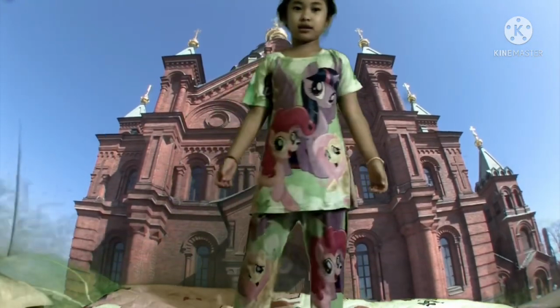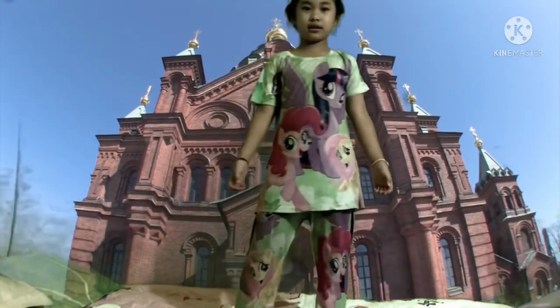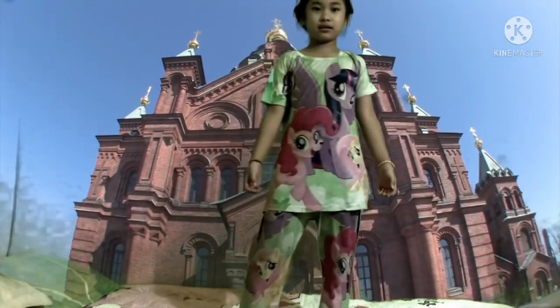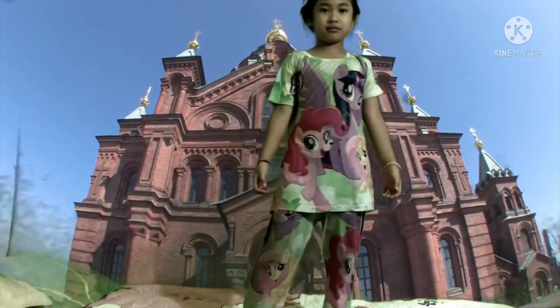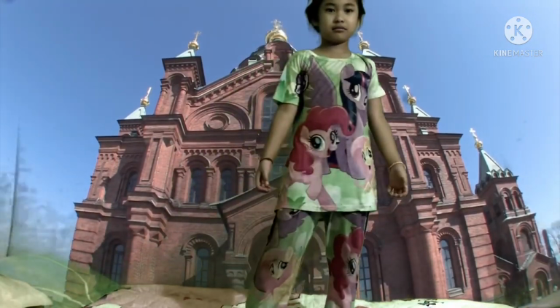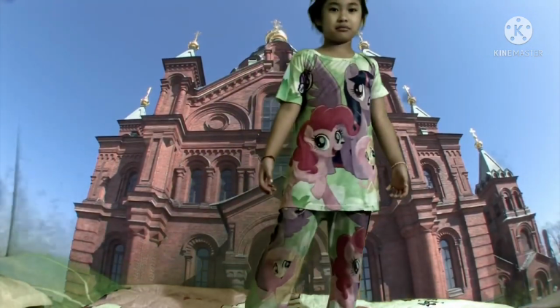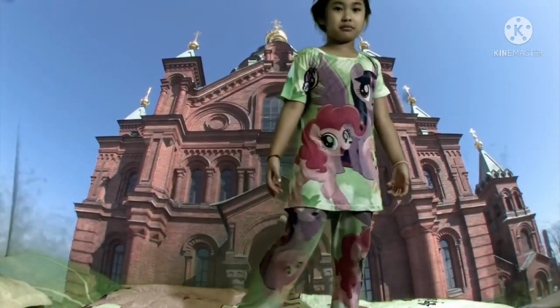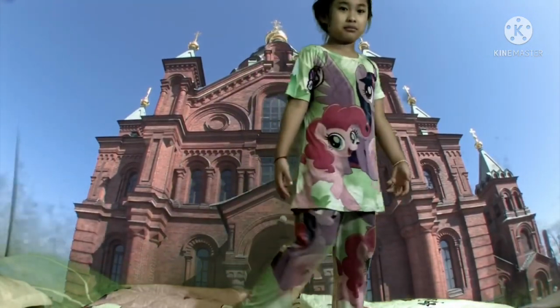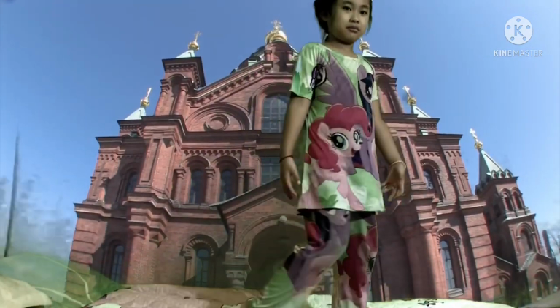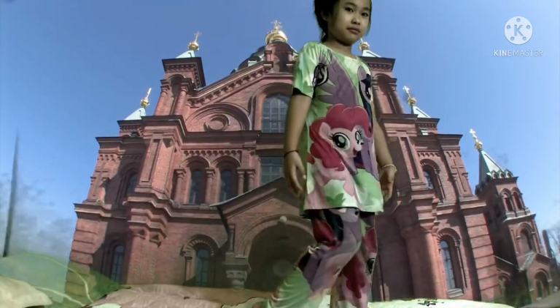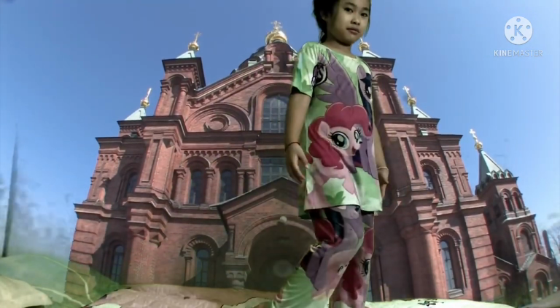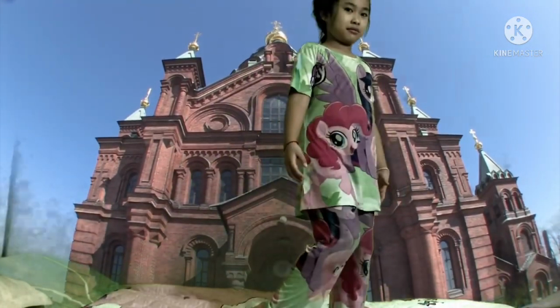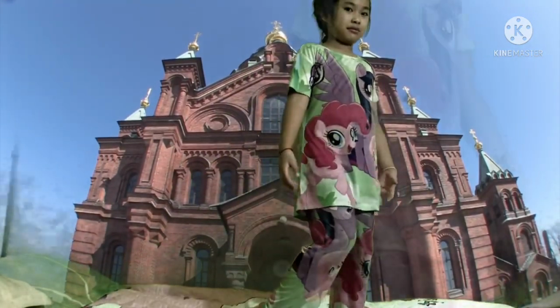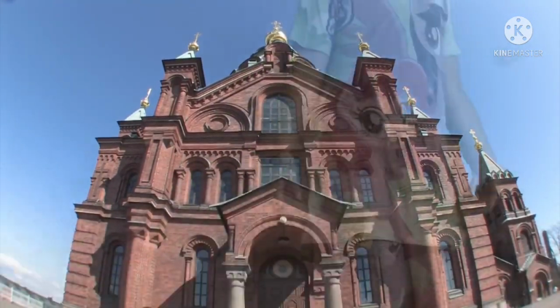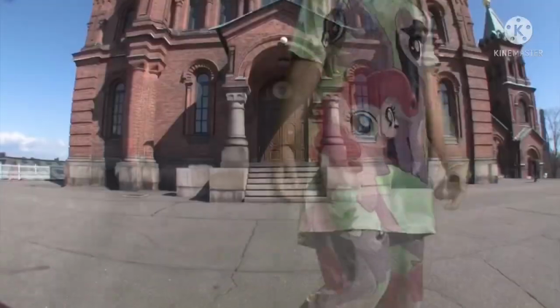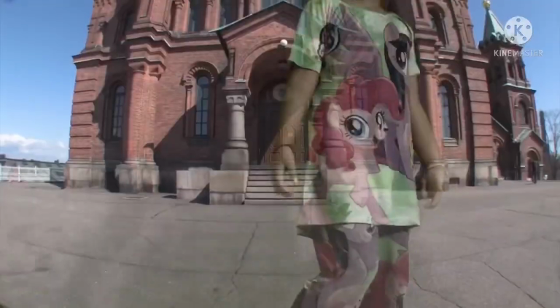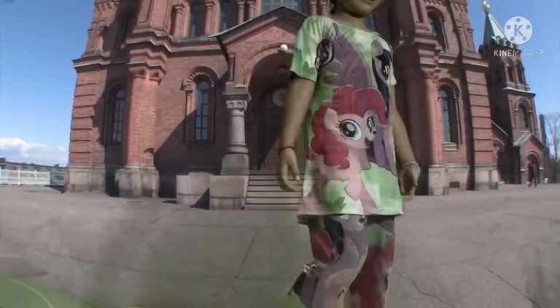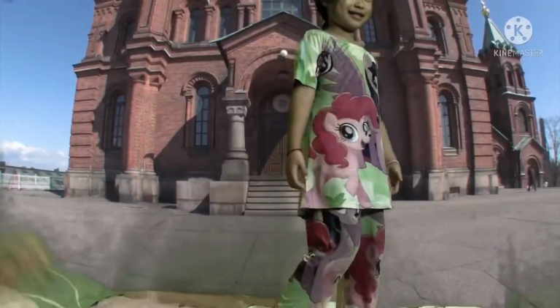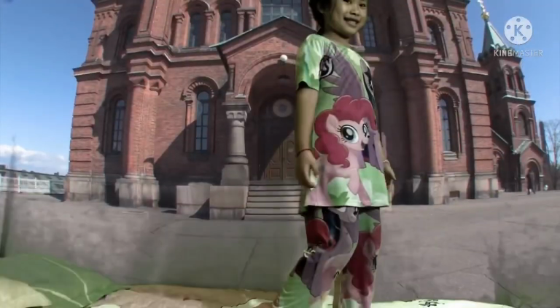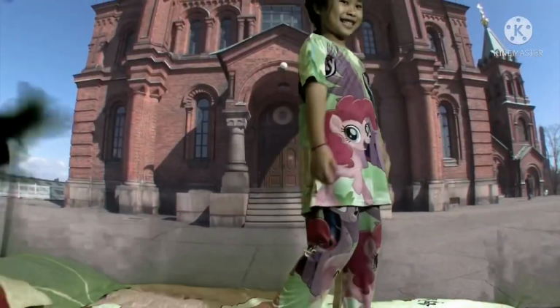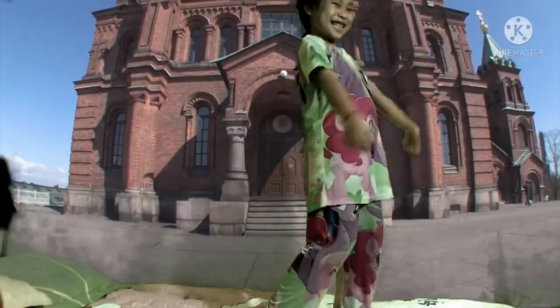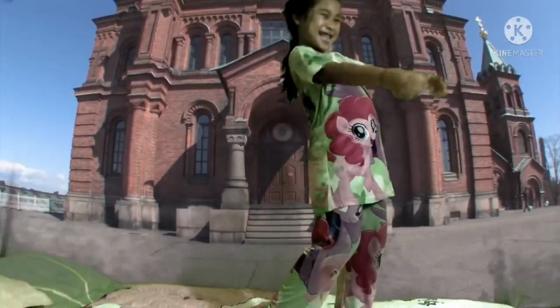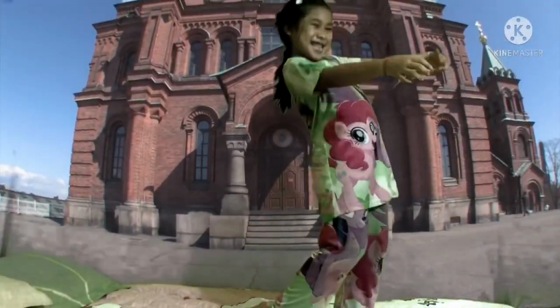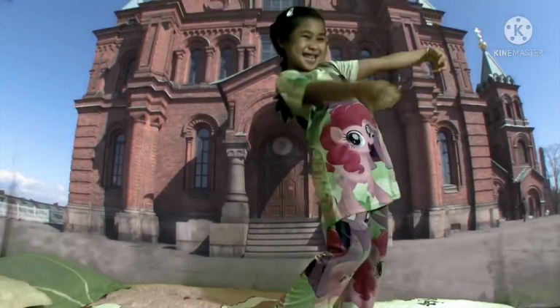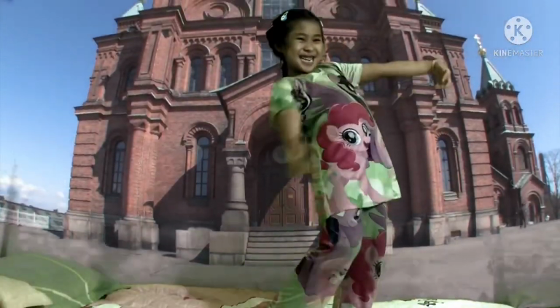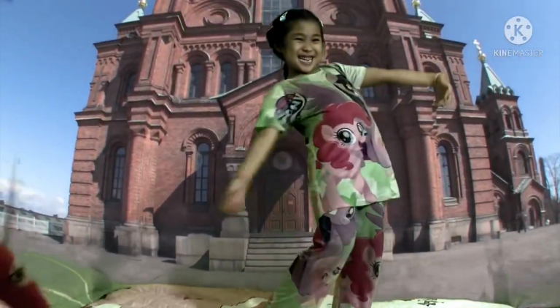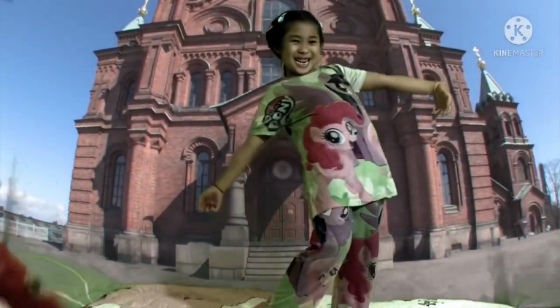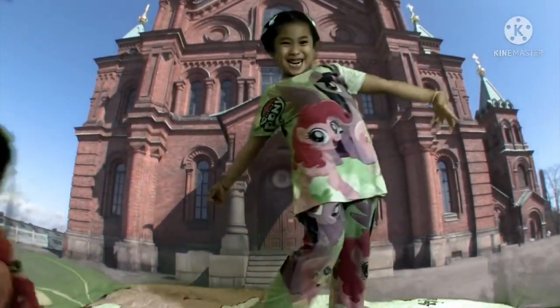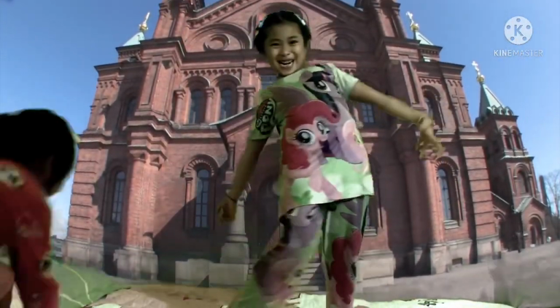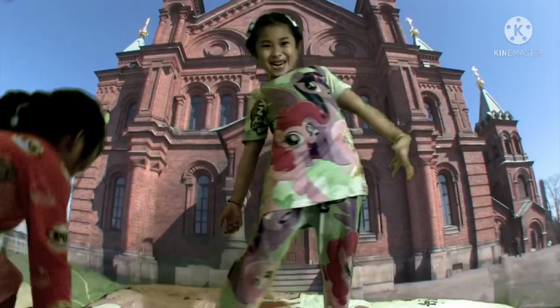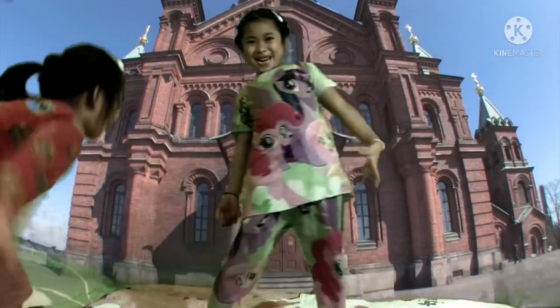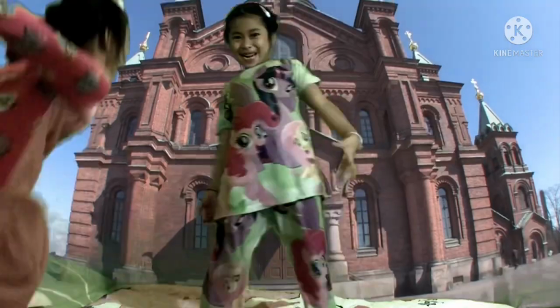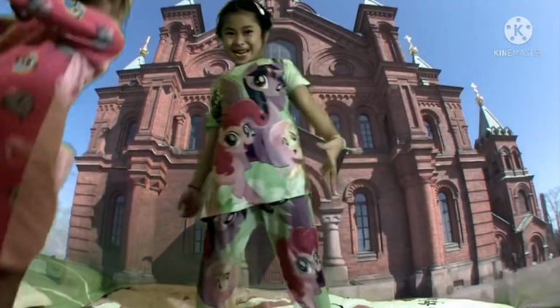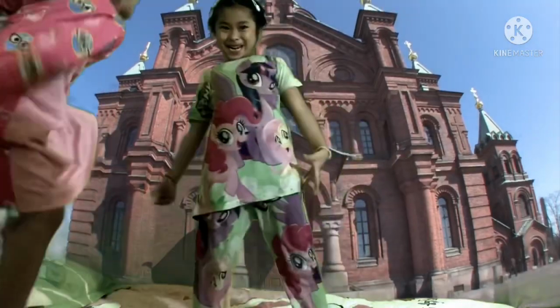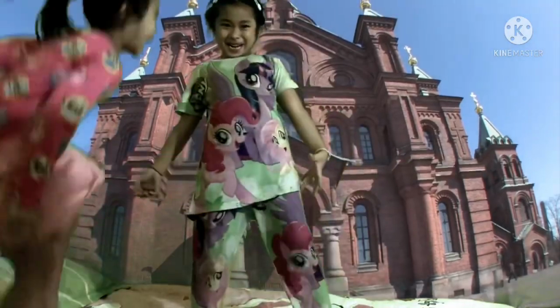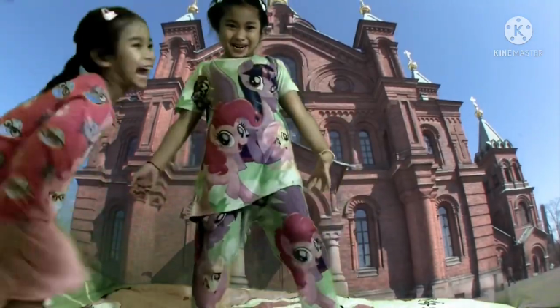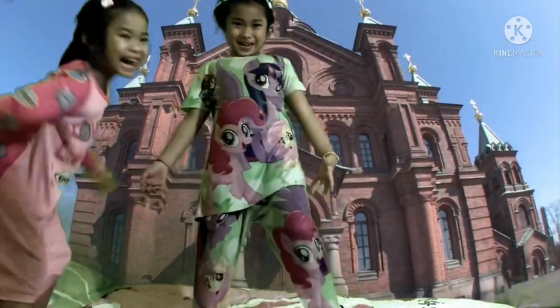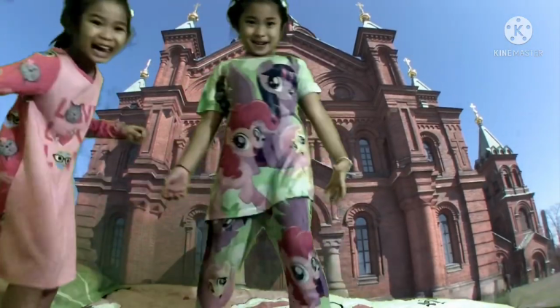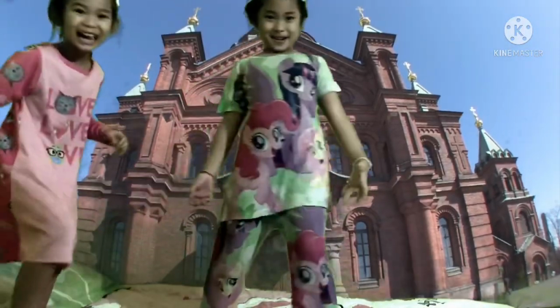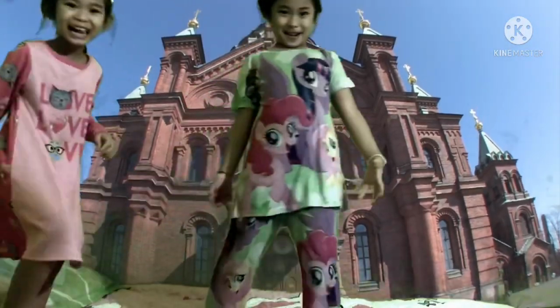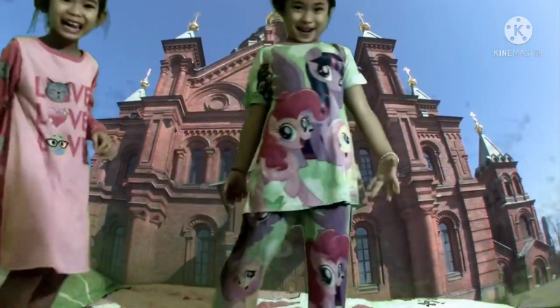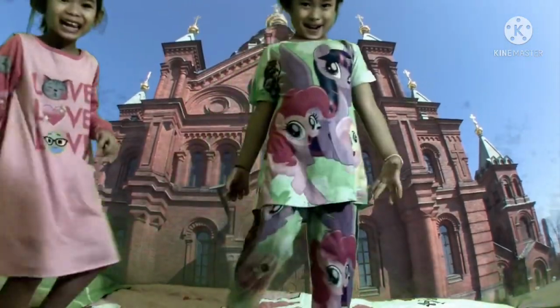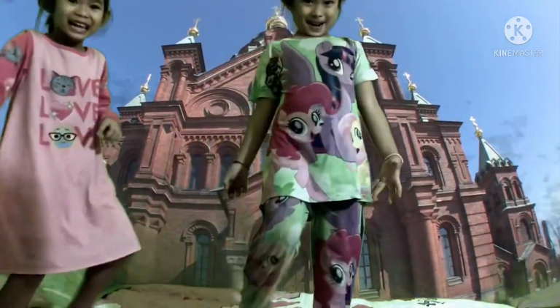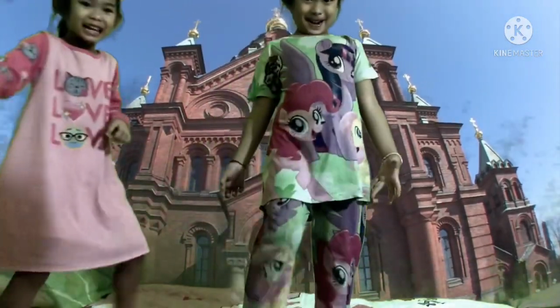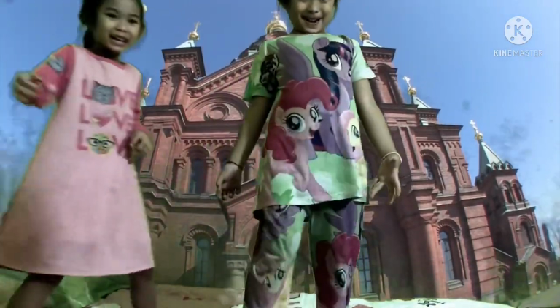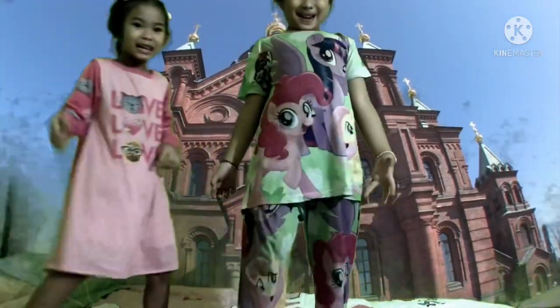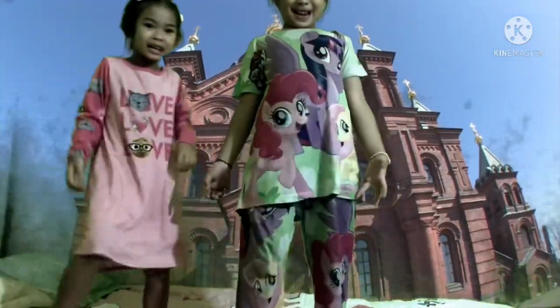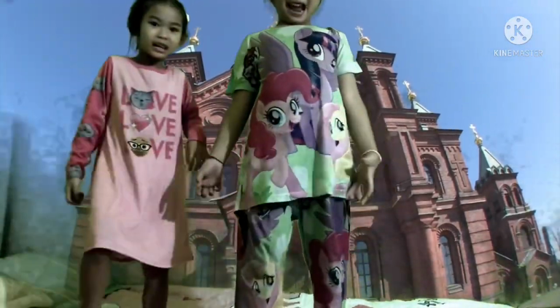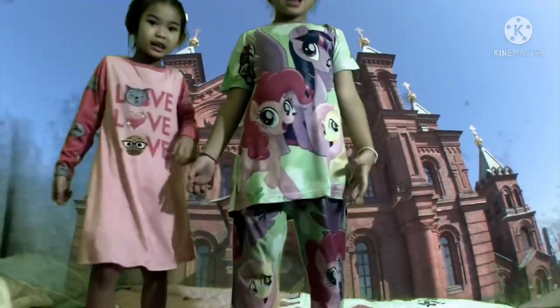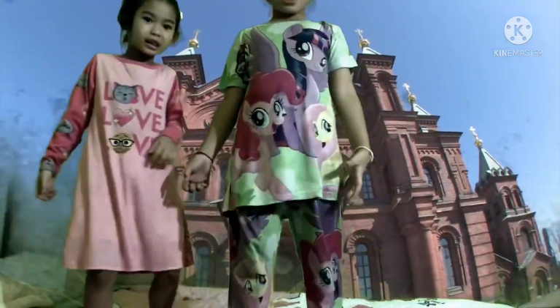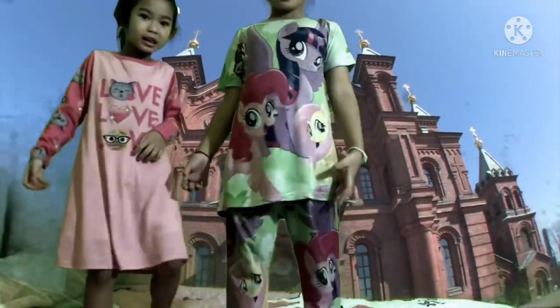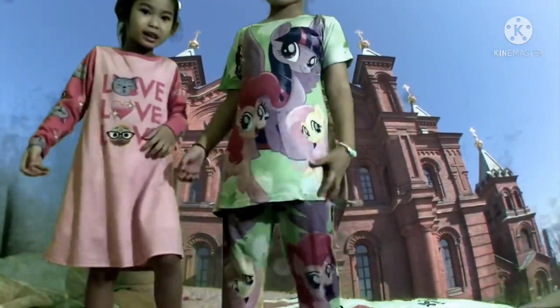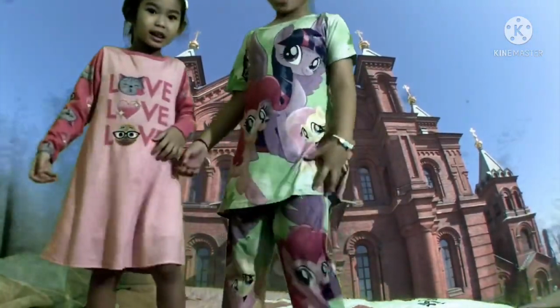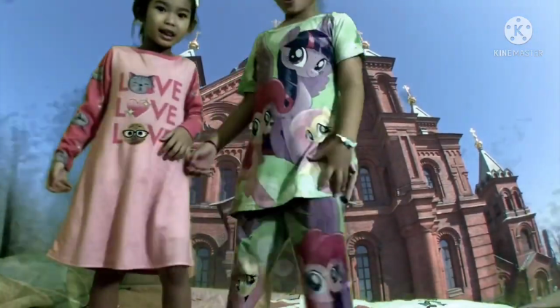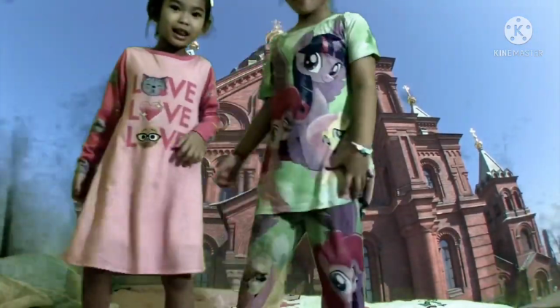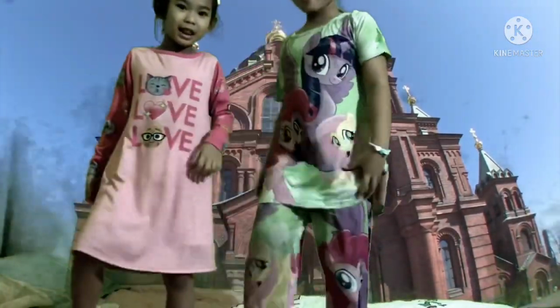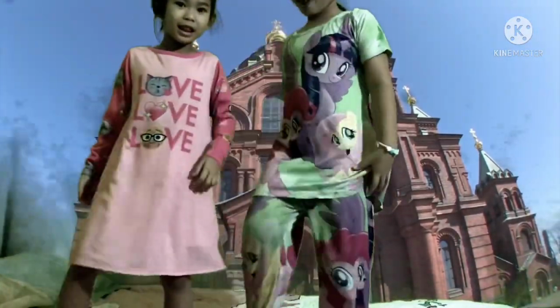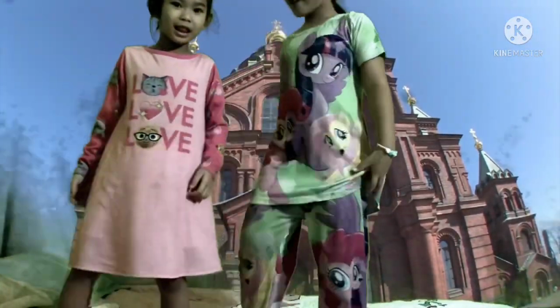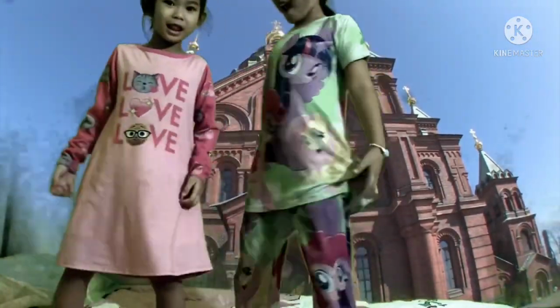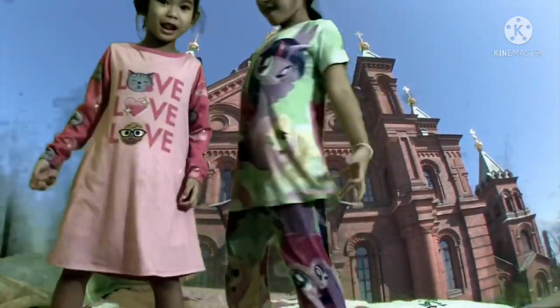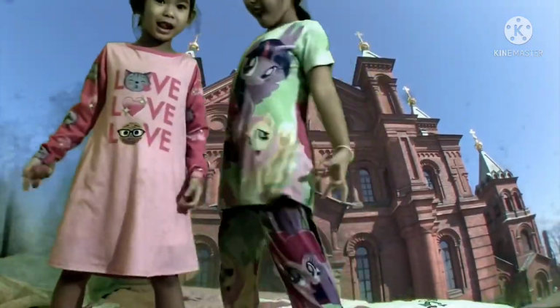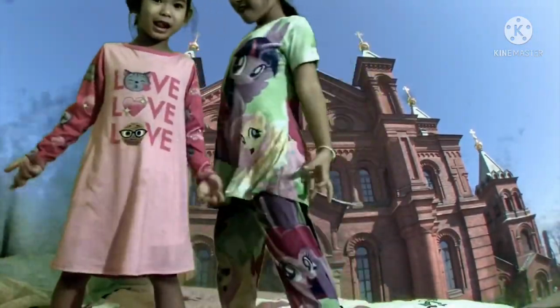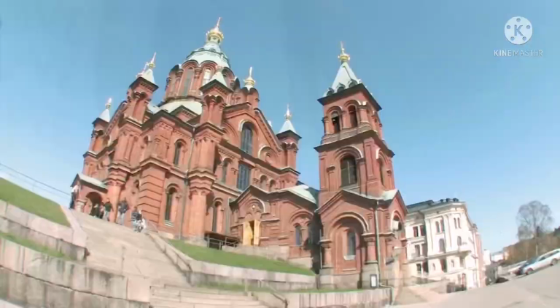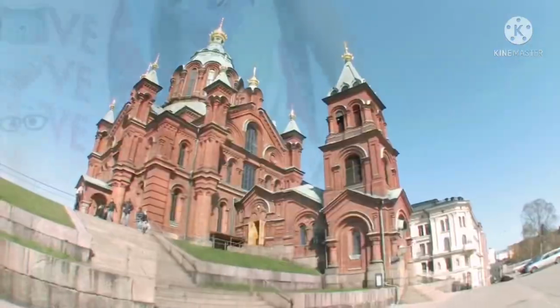Guys, write down below in the comments if you guys are so excited for this. Because if you're a mermaid lover, then we're sure that you'll love this video.